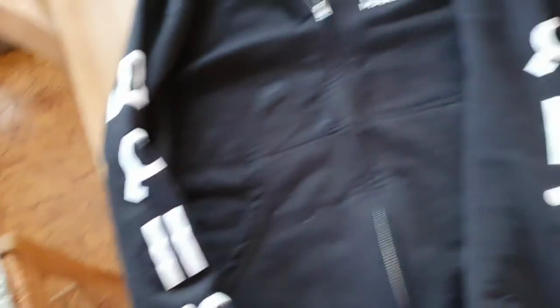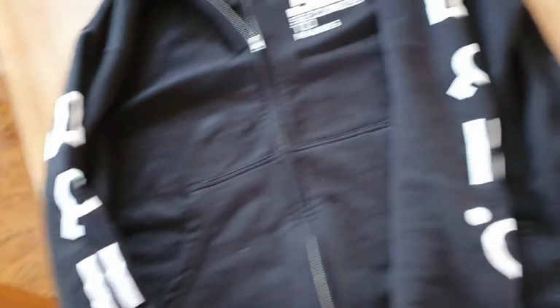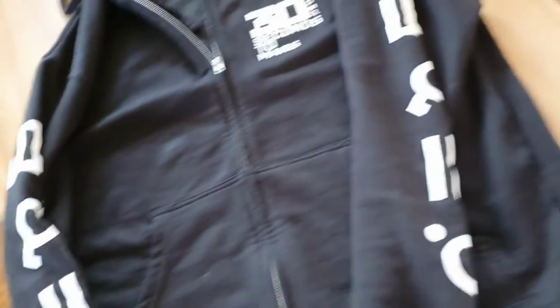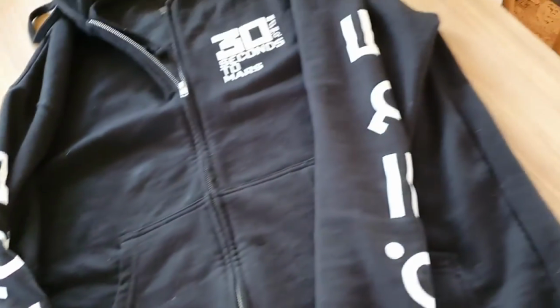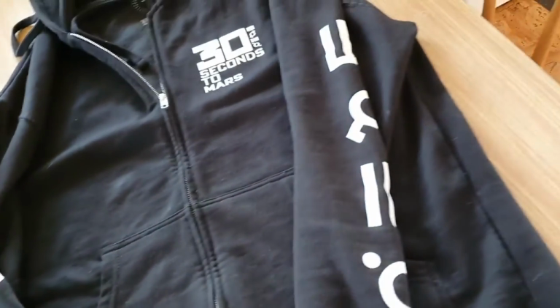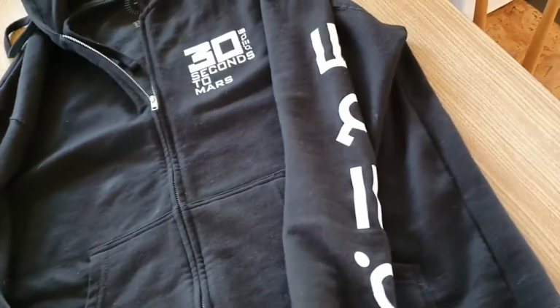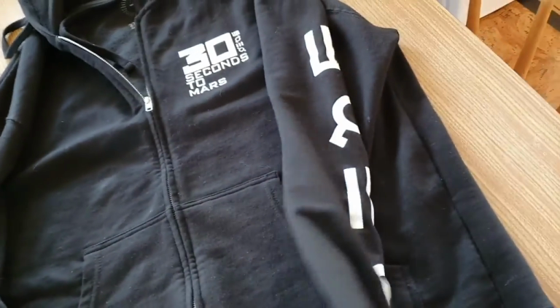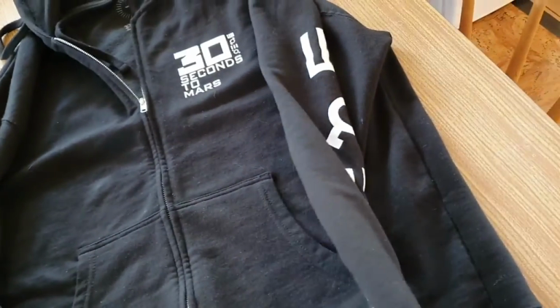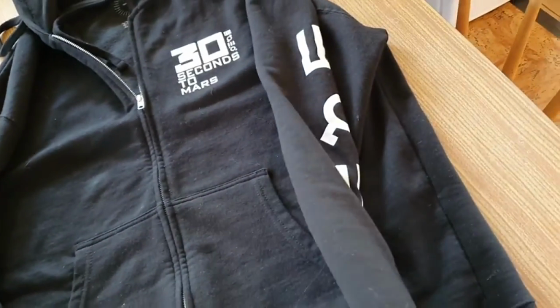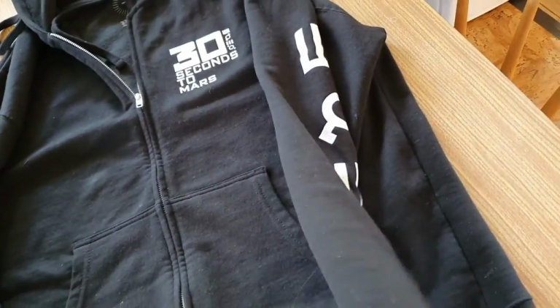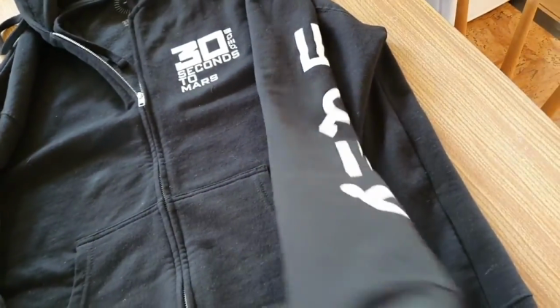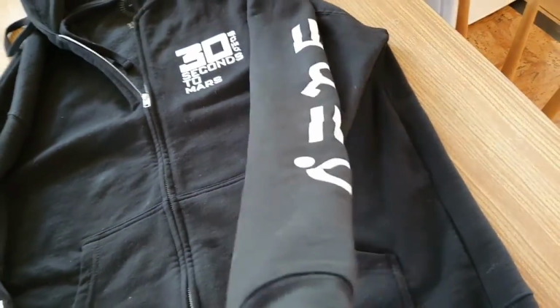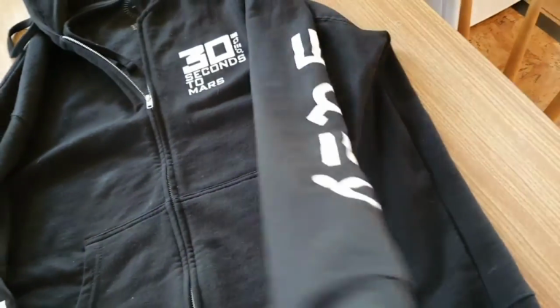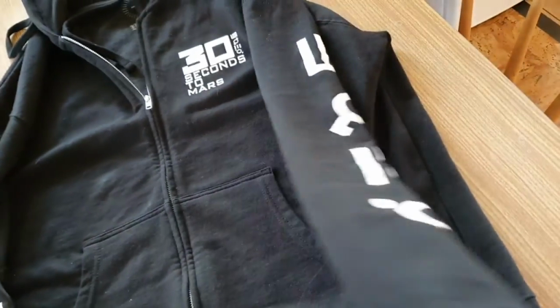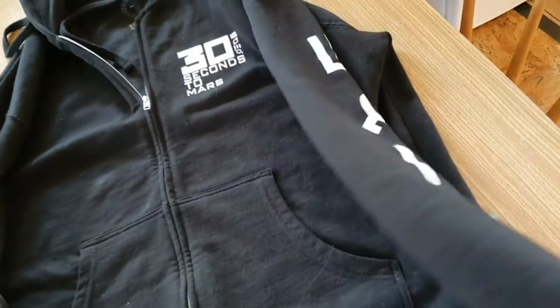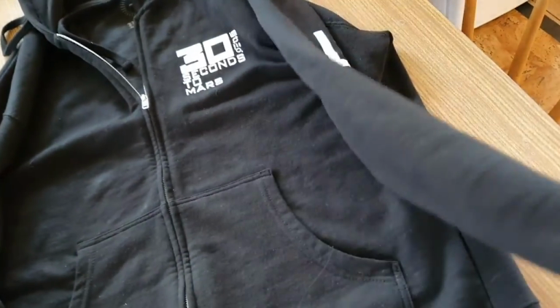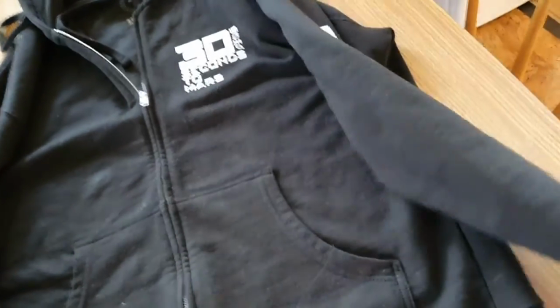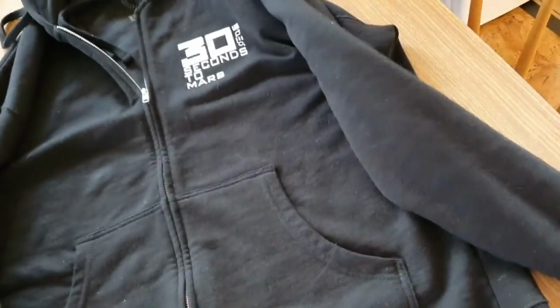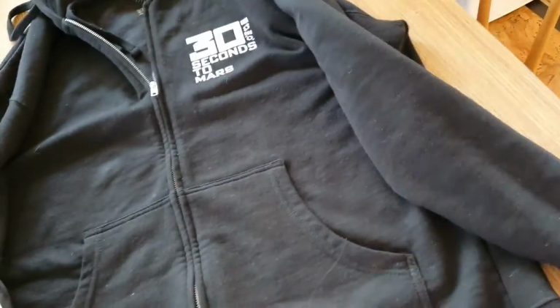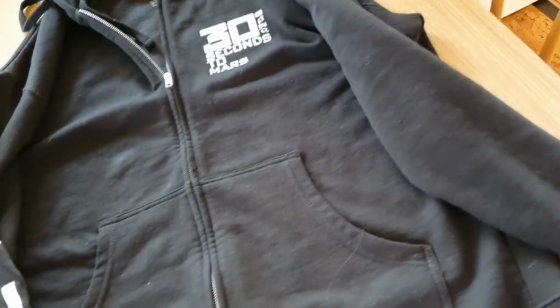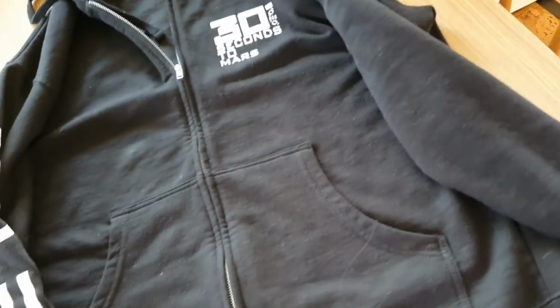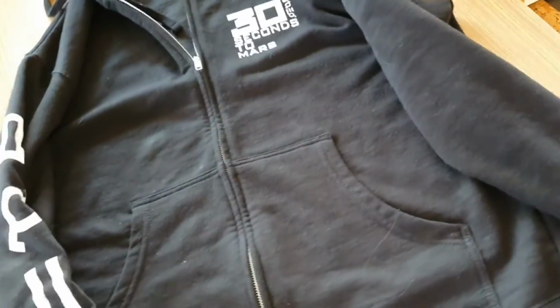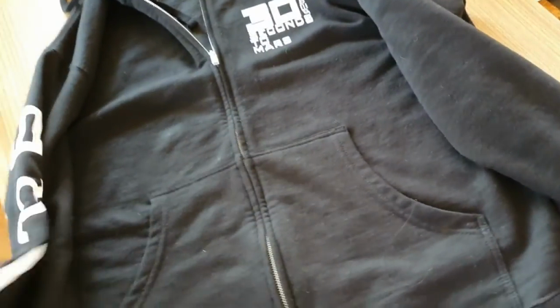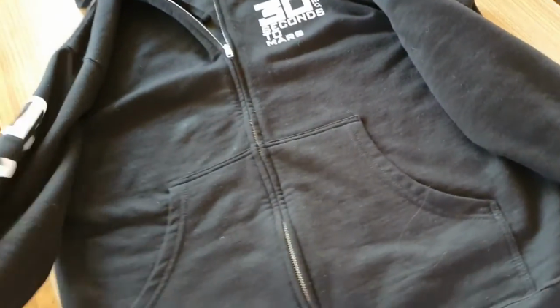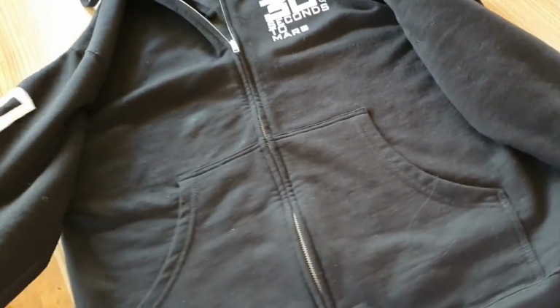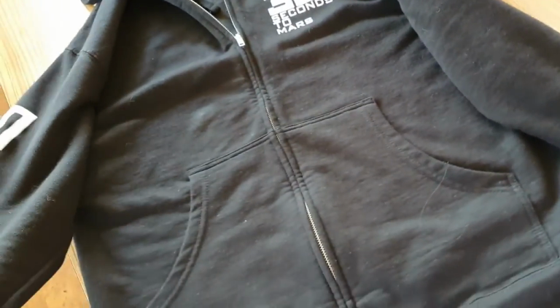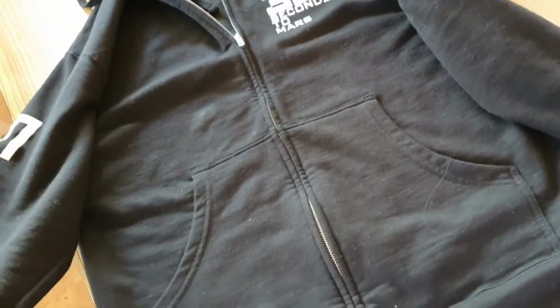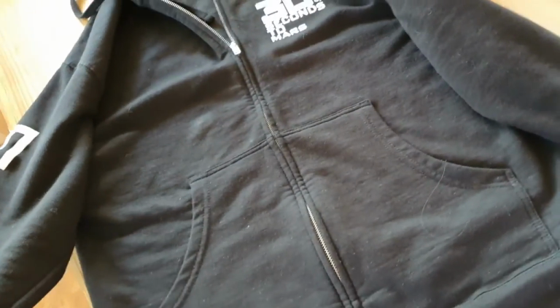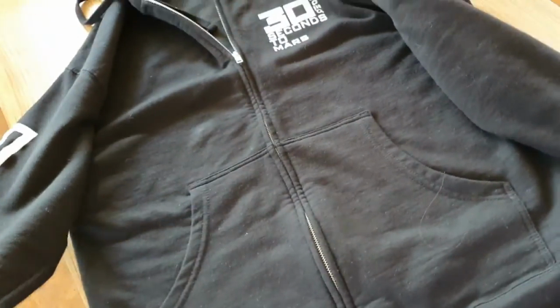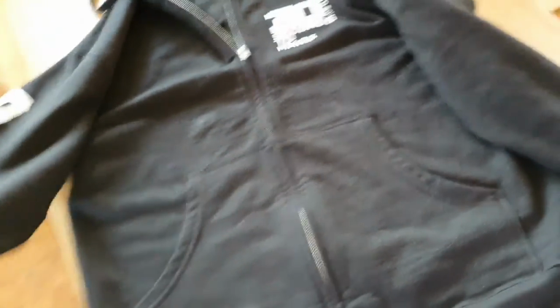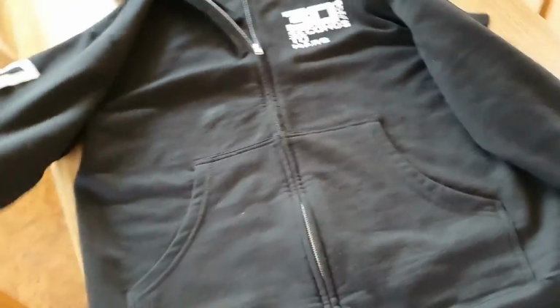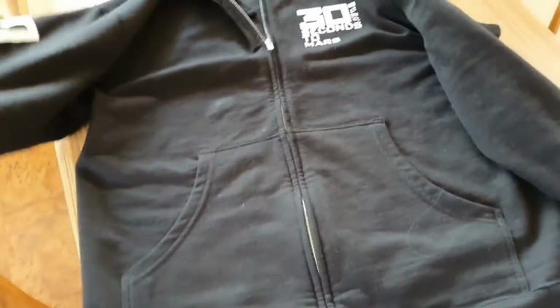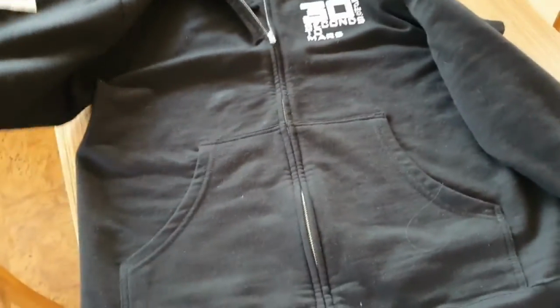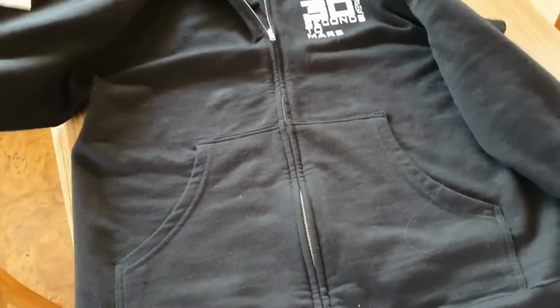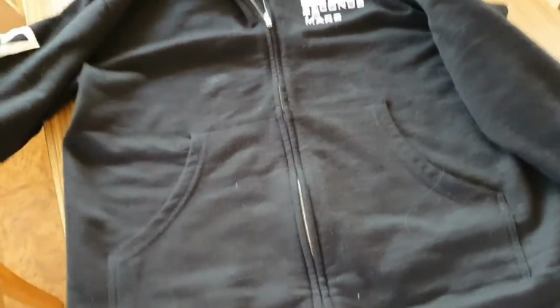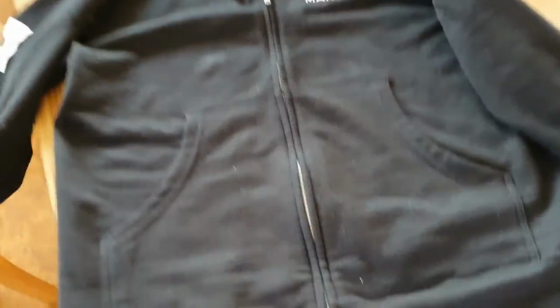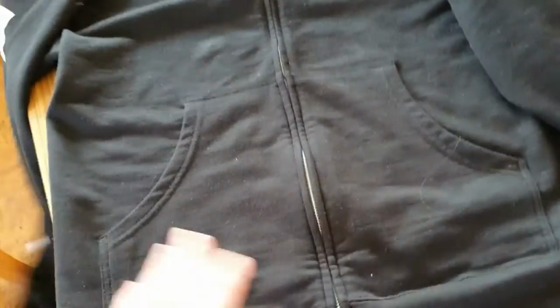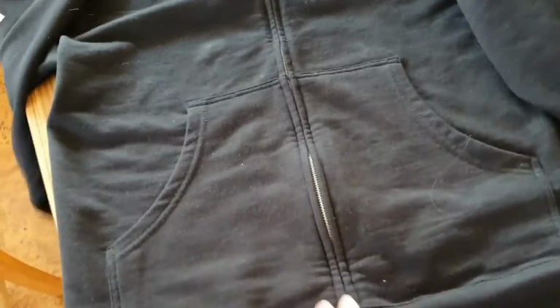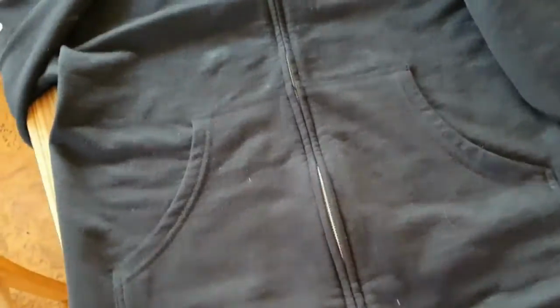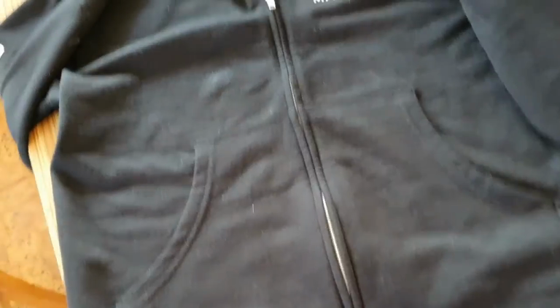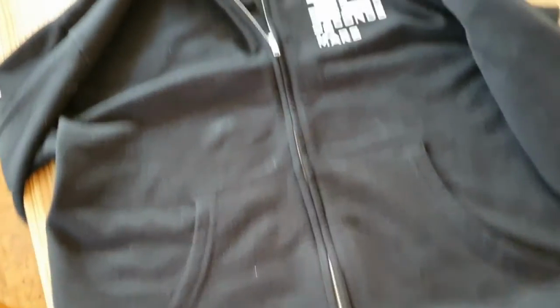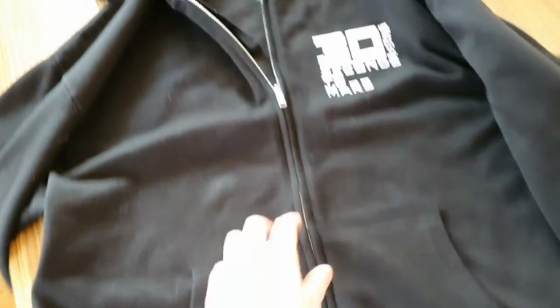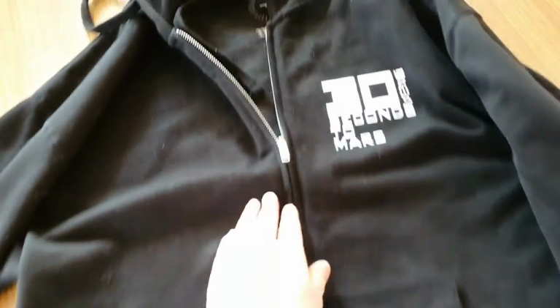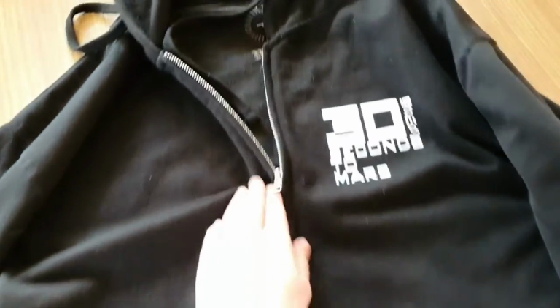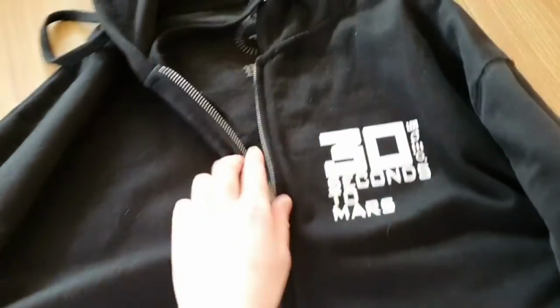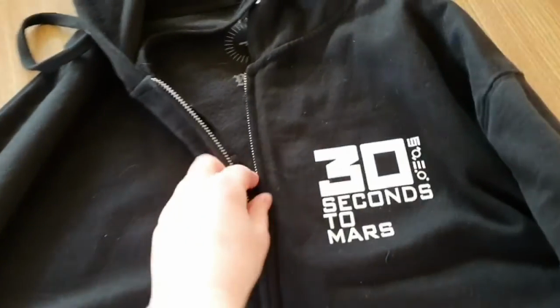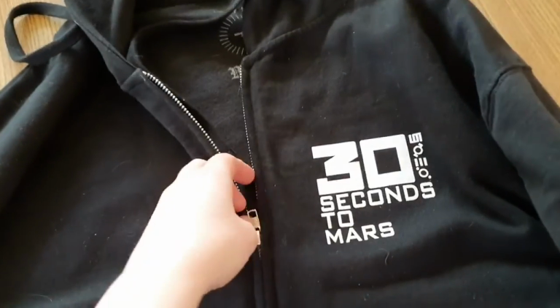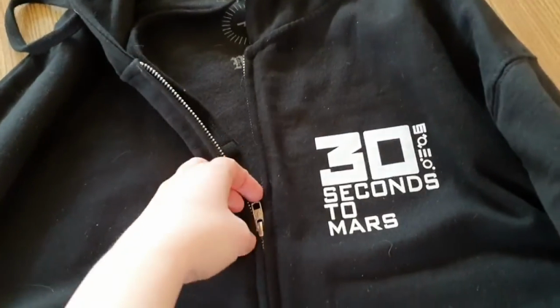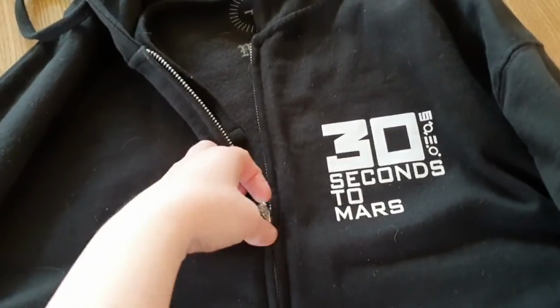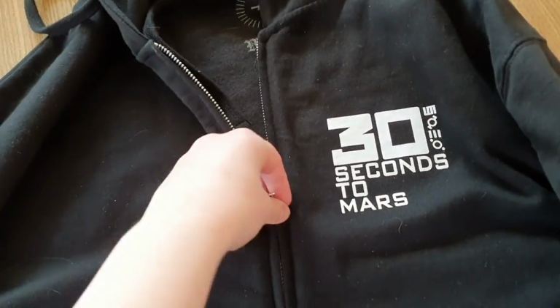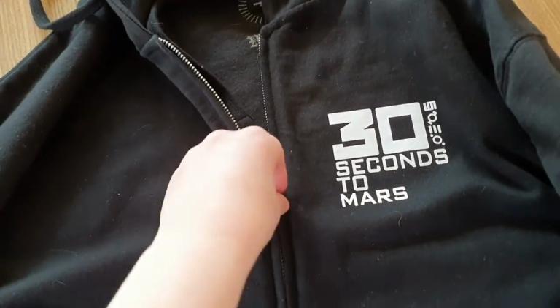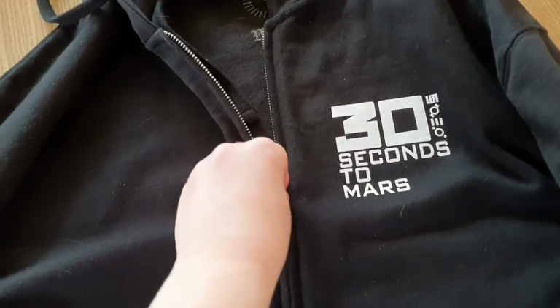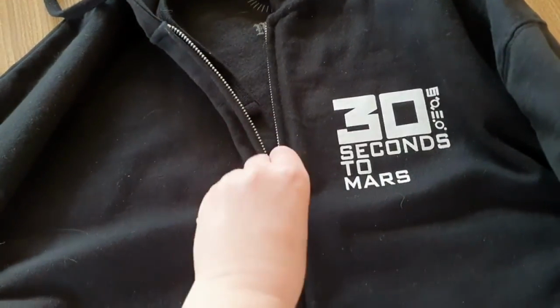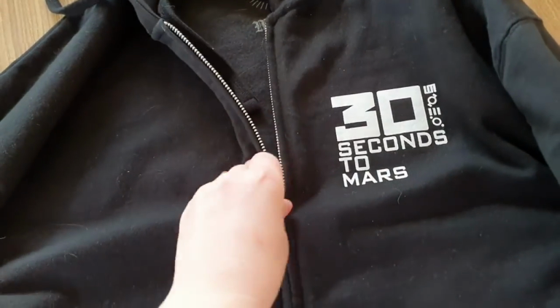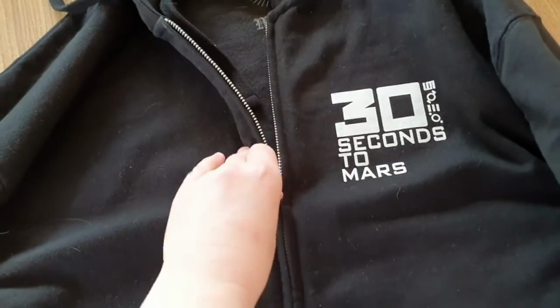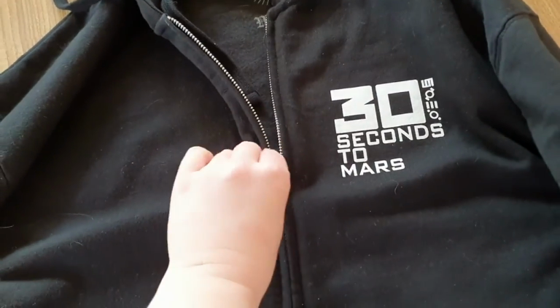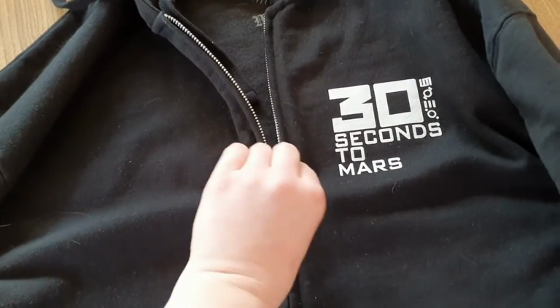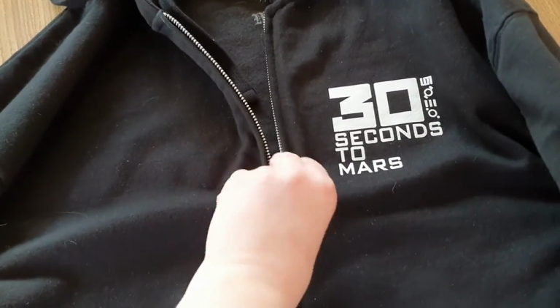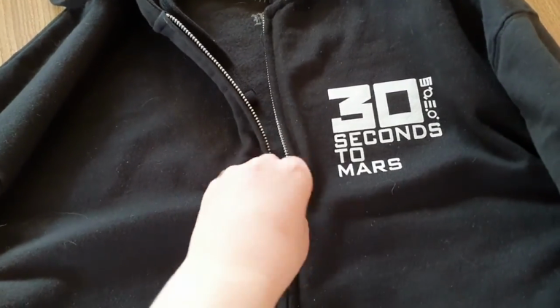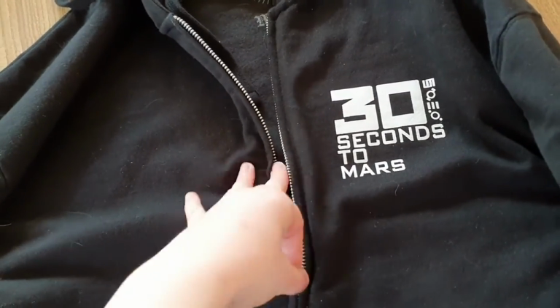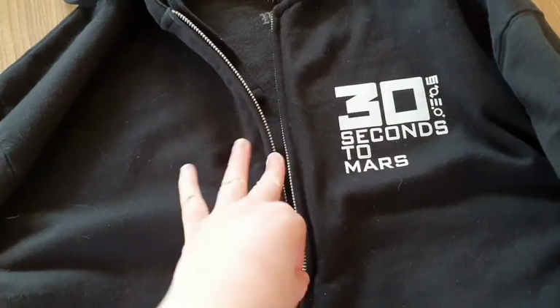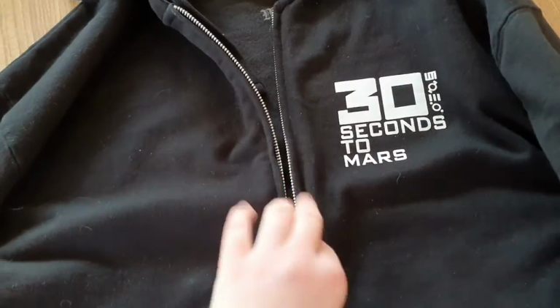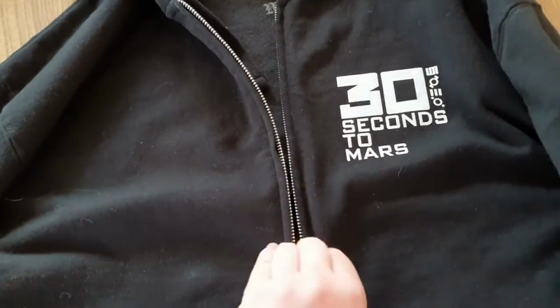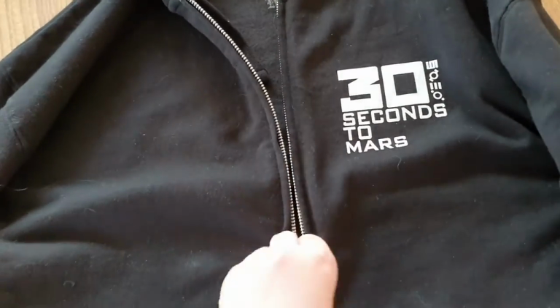We also have the symbols on the arms — symbol on one arm and symbol on the other arm — and then it's just black, which is kind of simplistic.